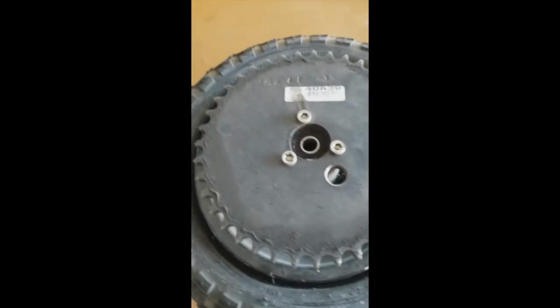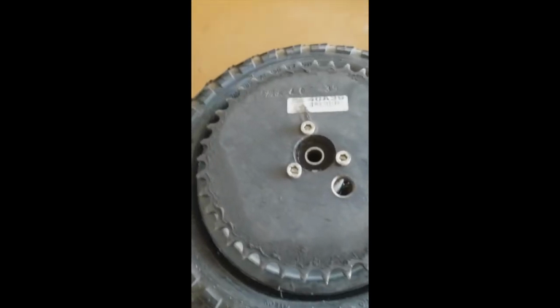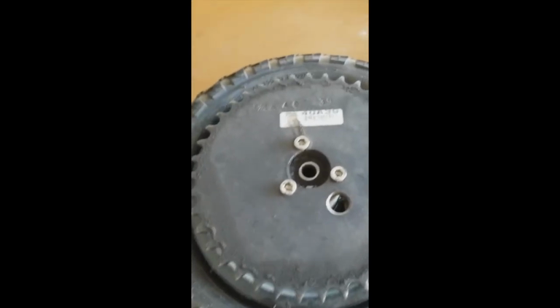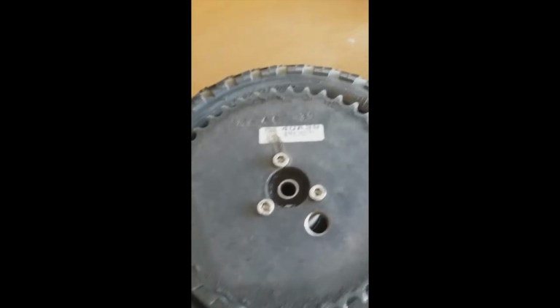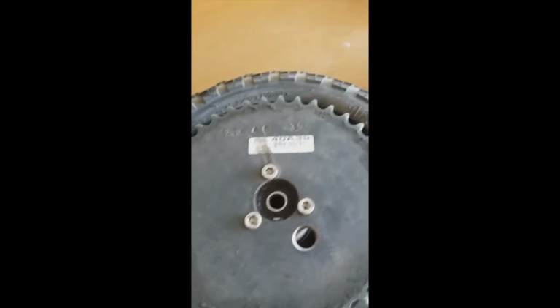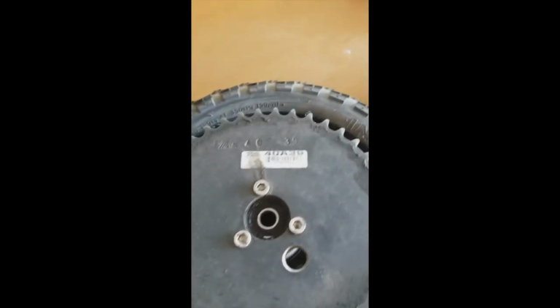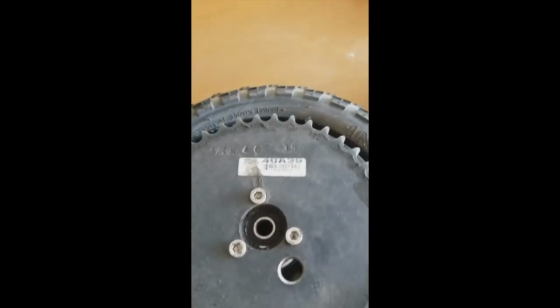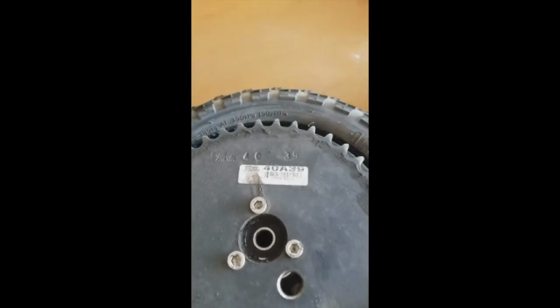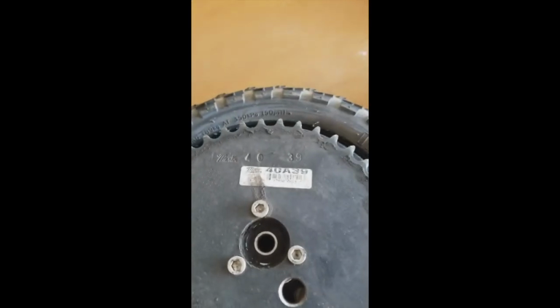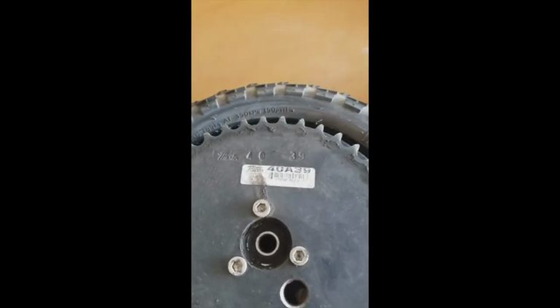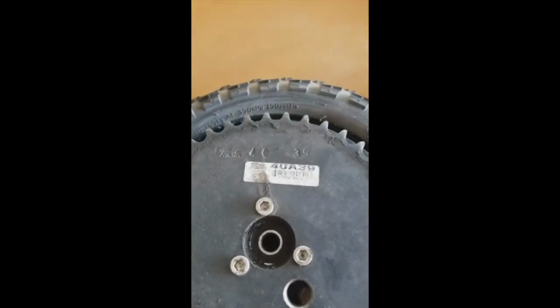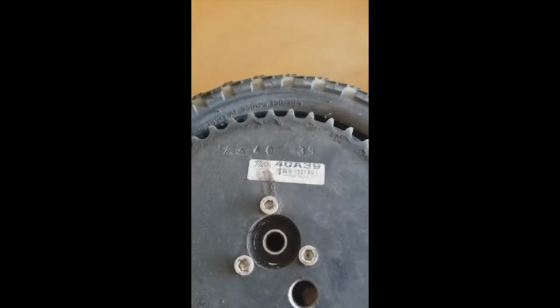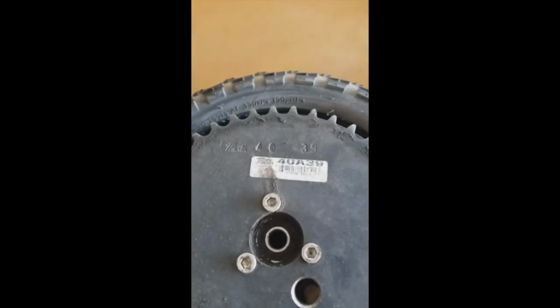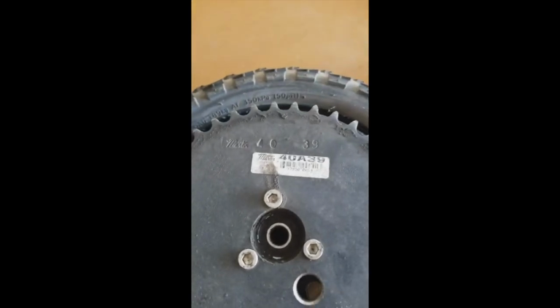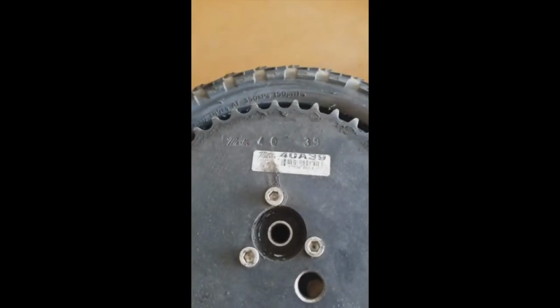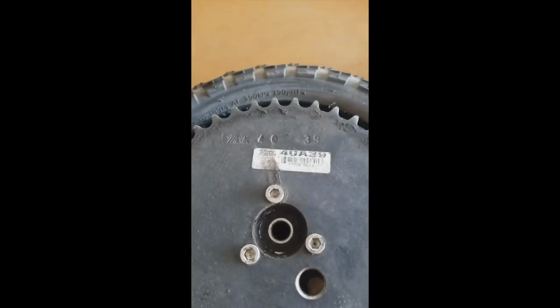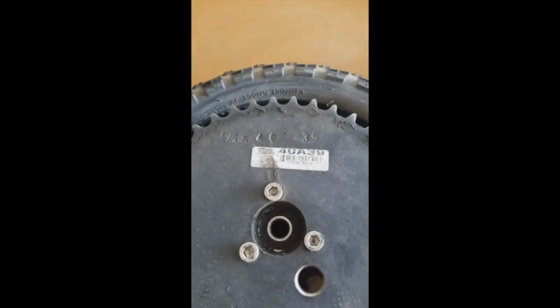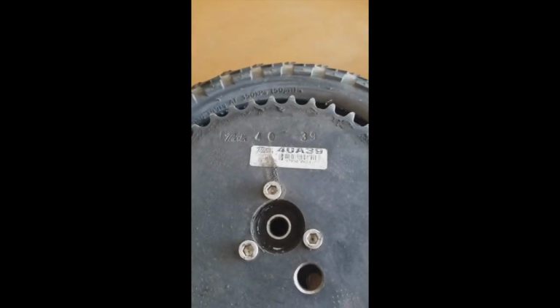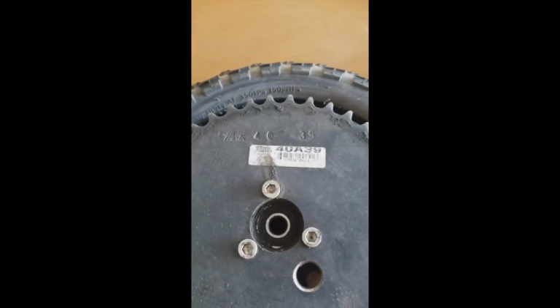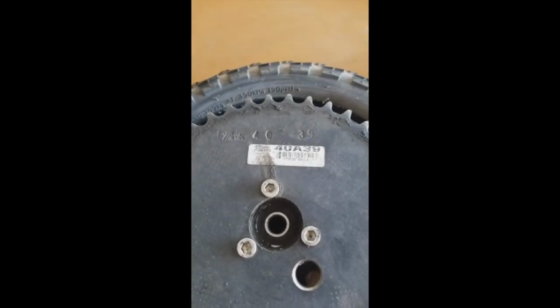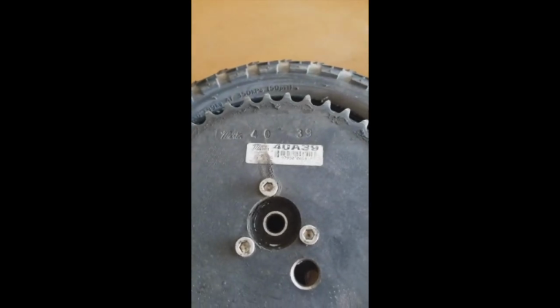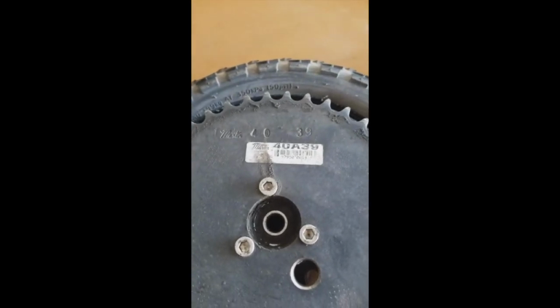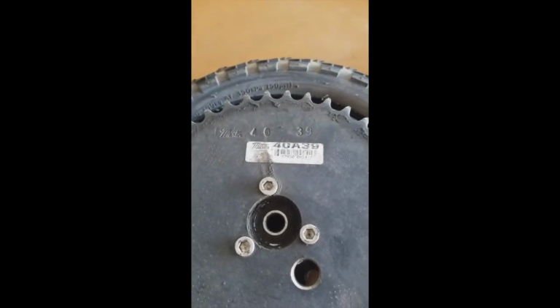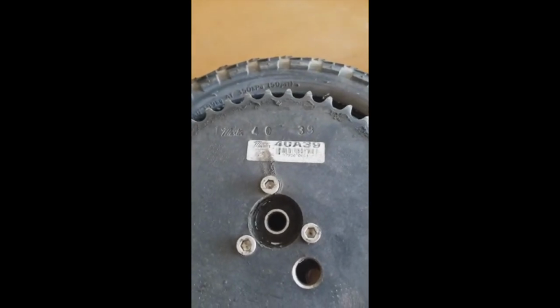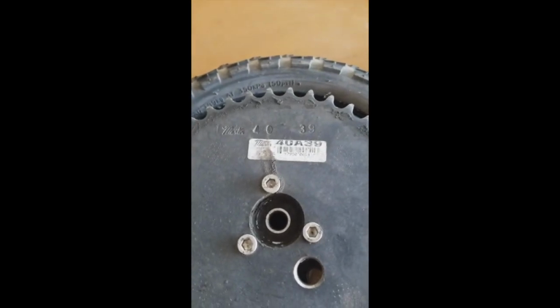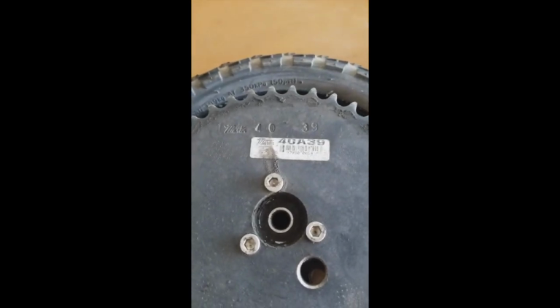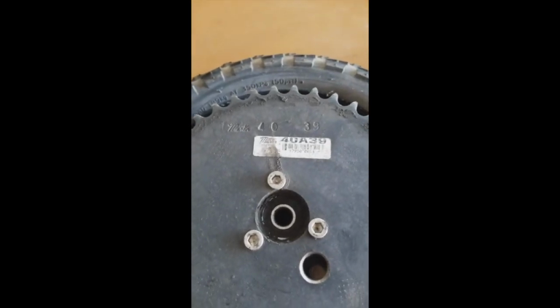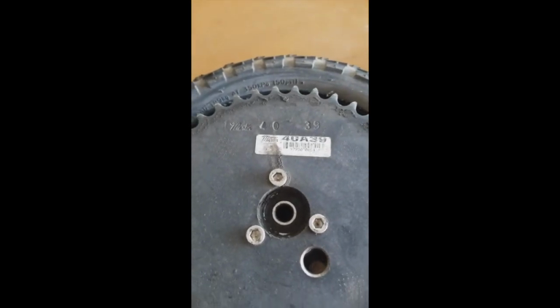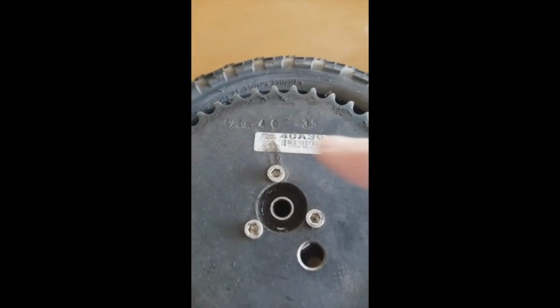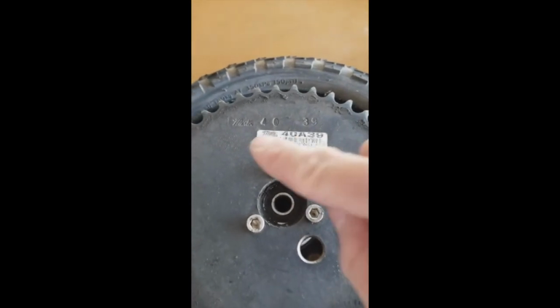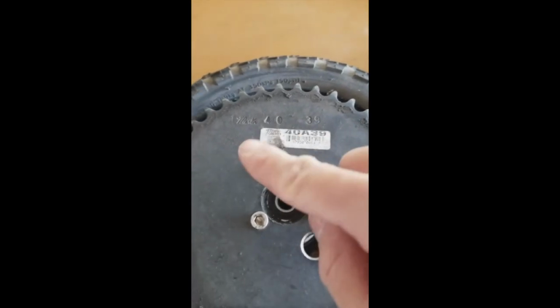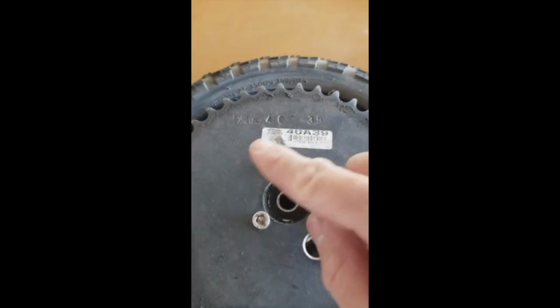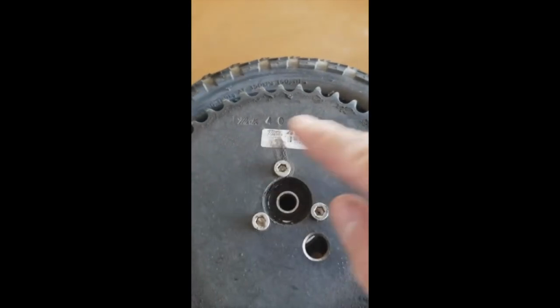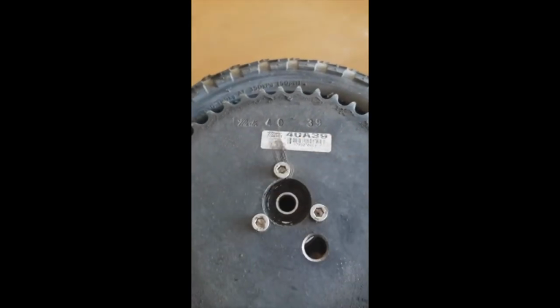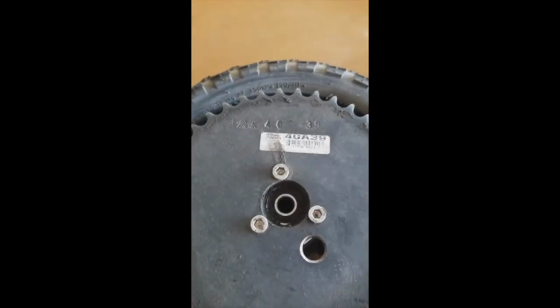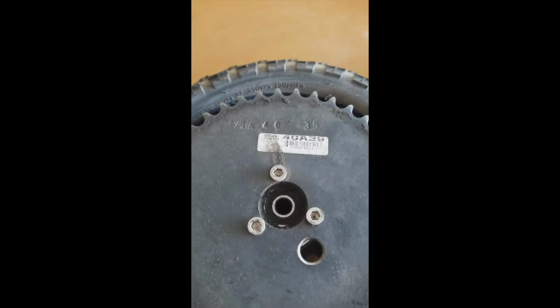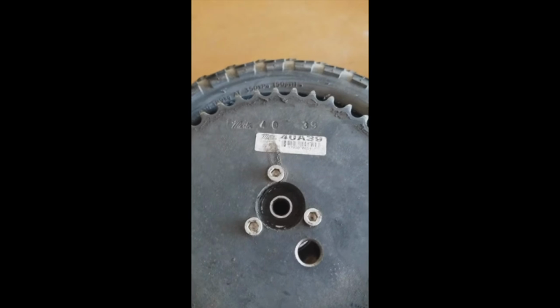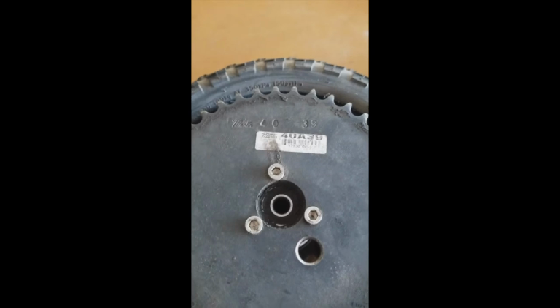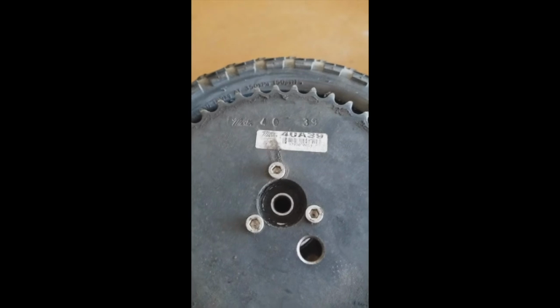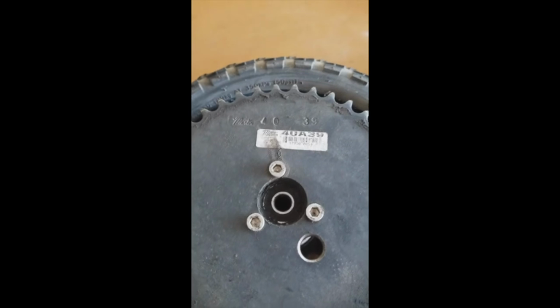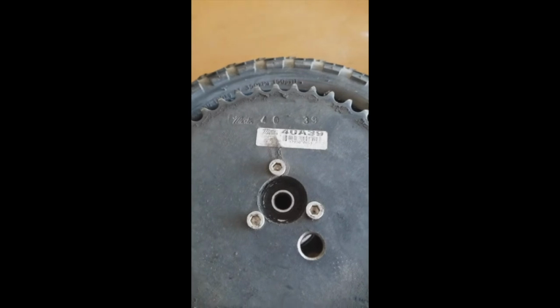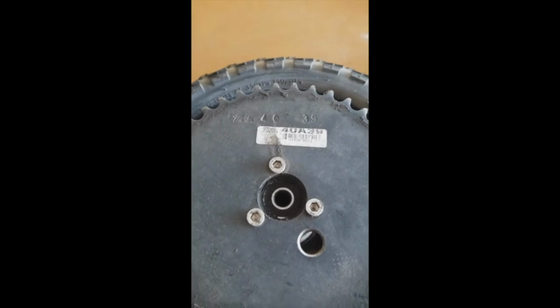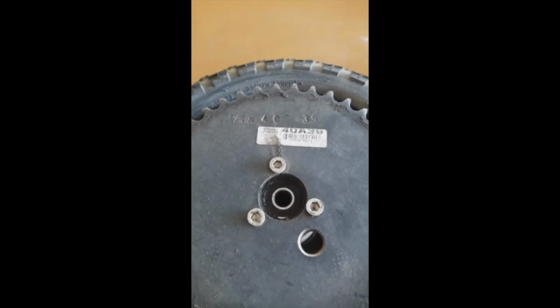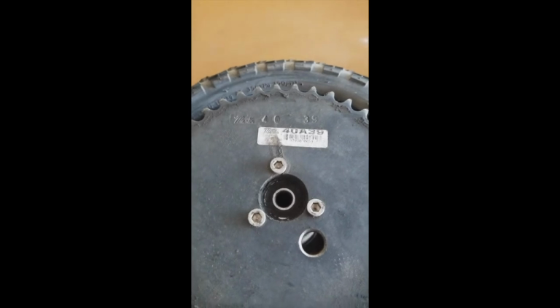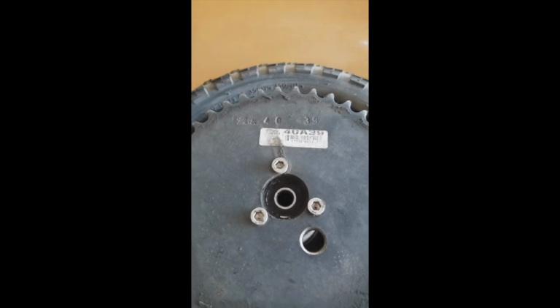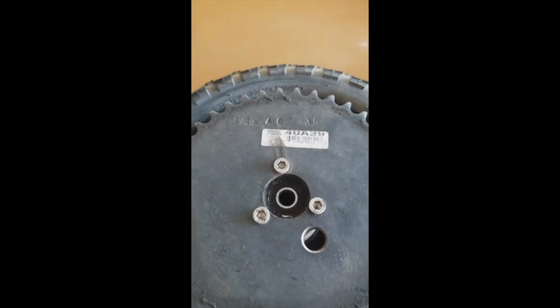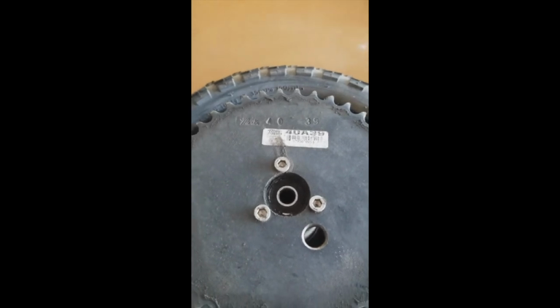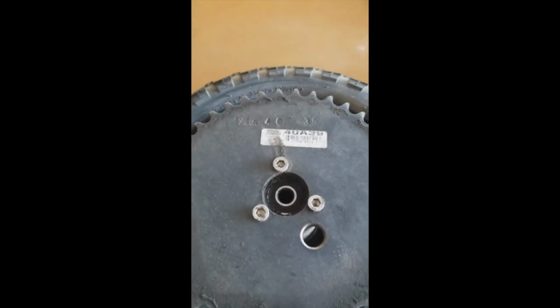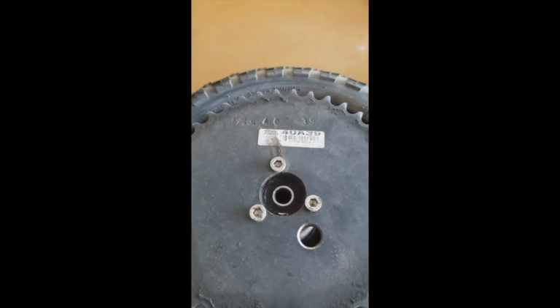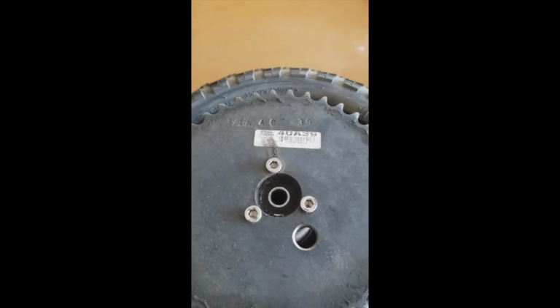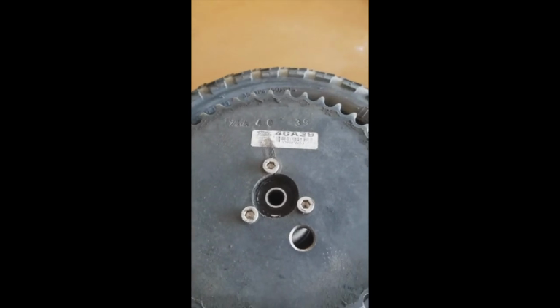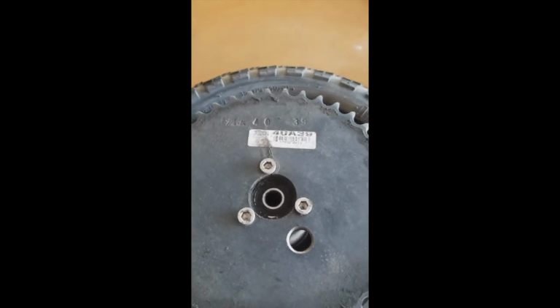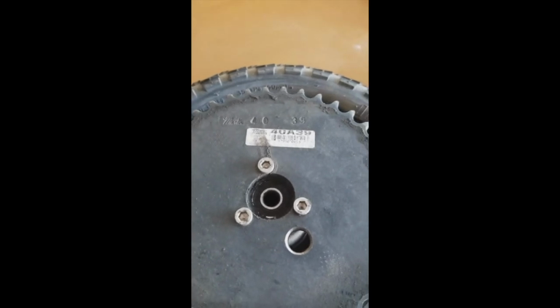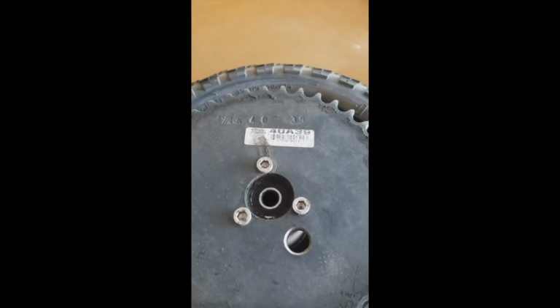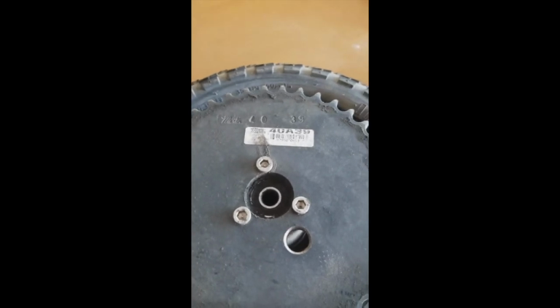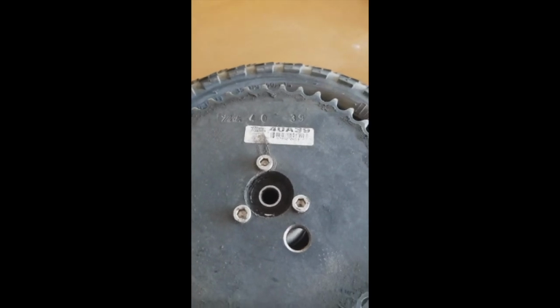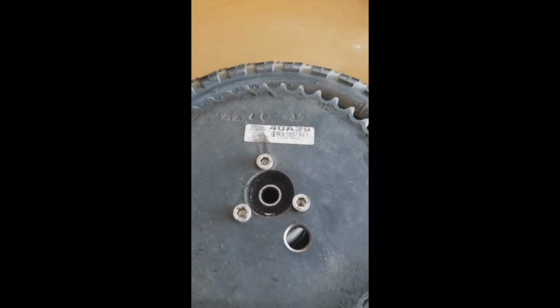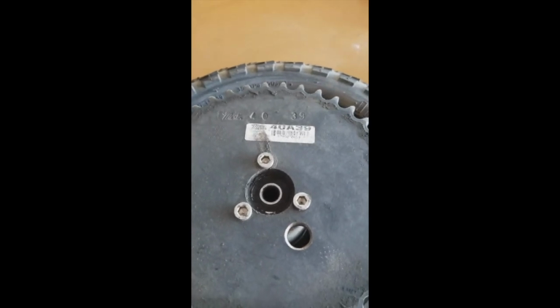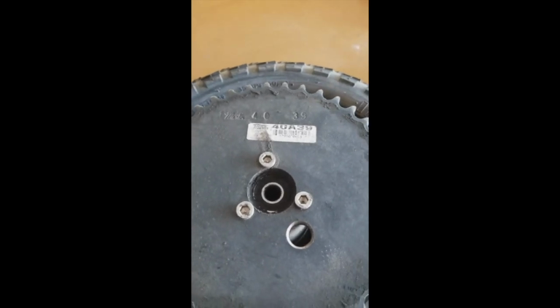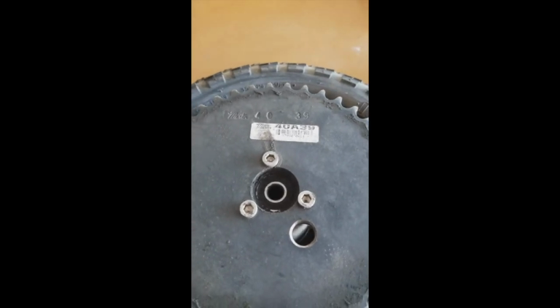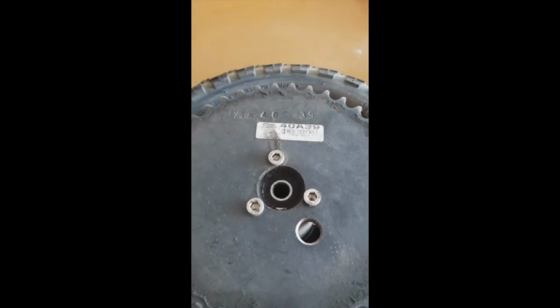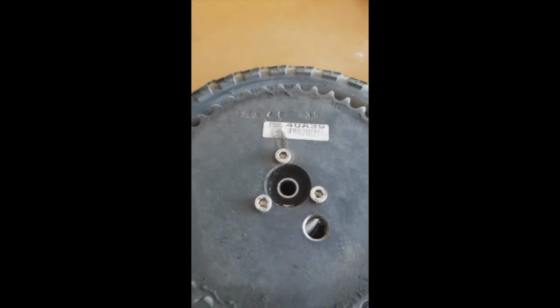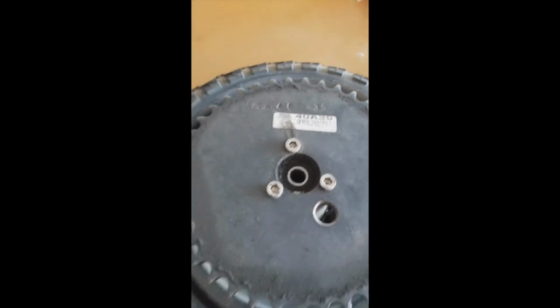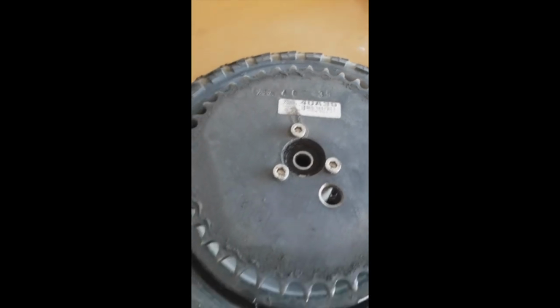The one I use is the Martin 4839 — 40 being the size of the sprocket and 39 being the number of teeth.